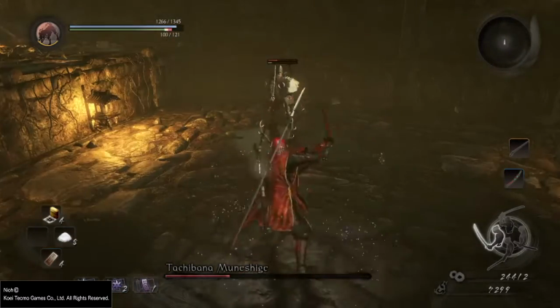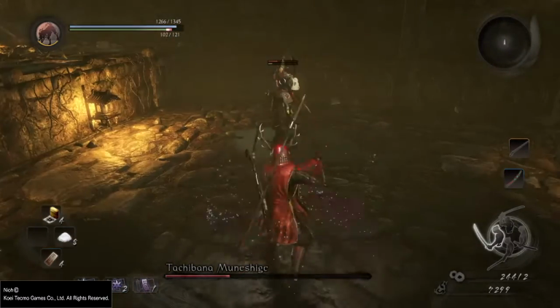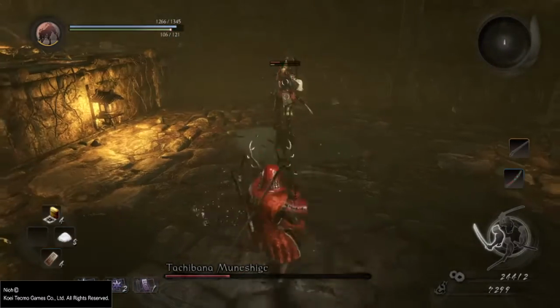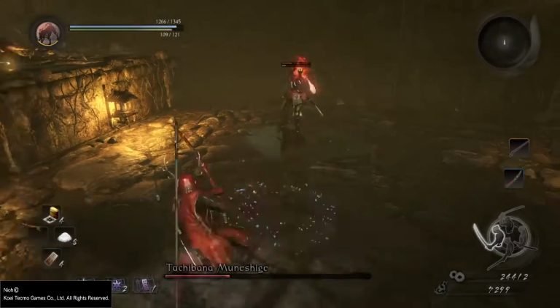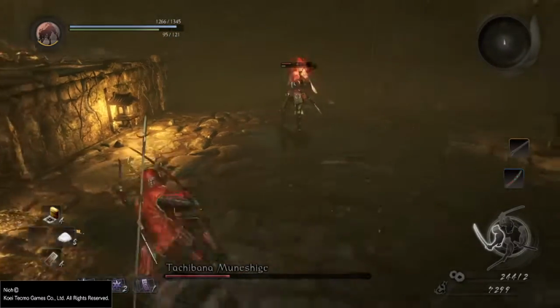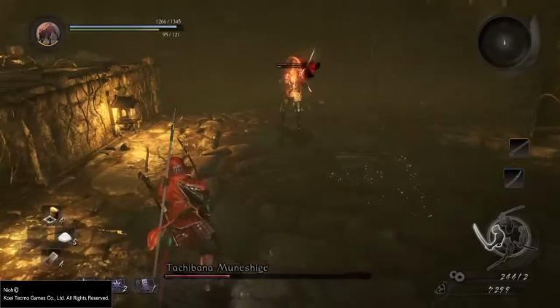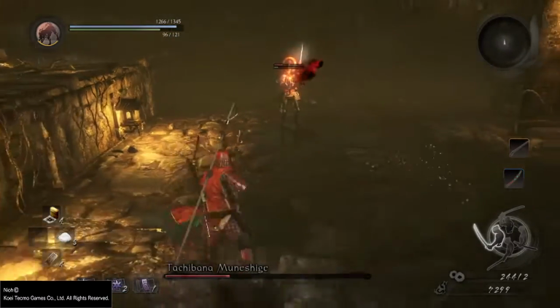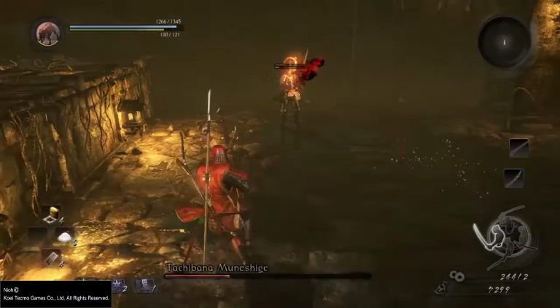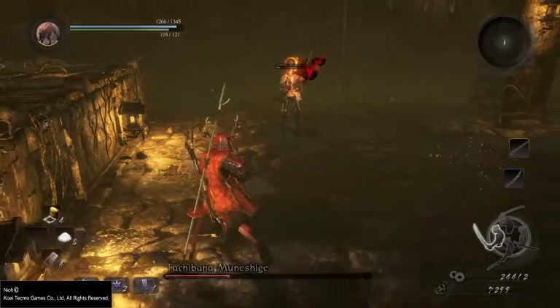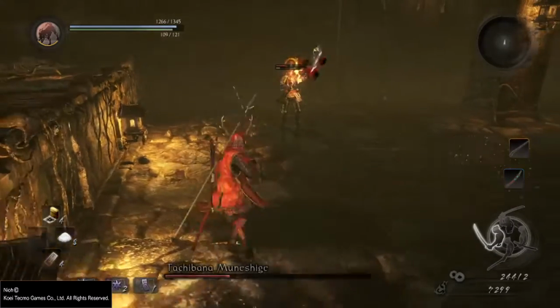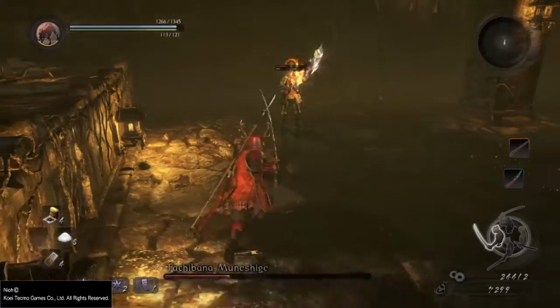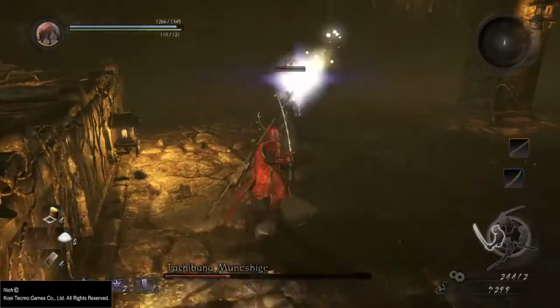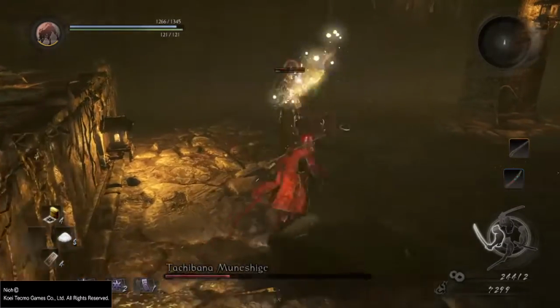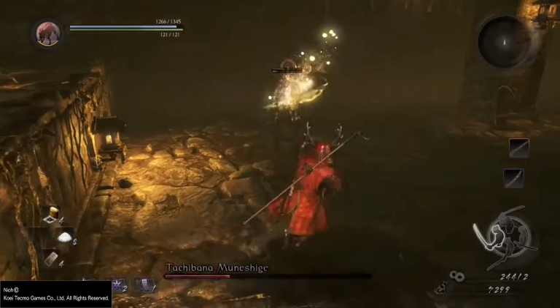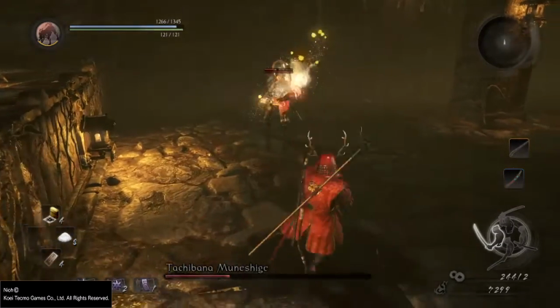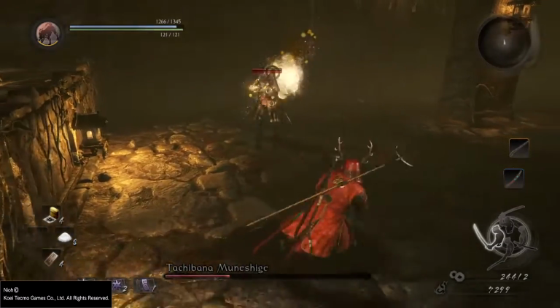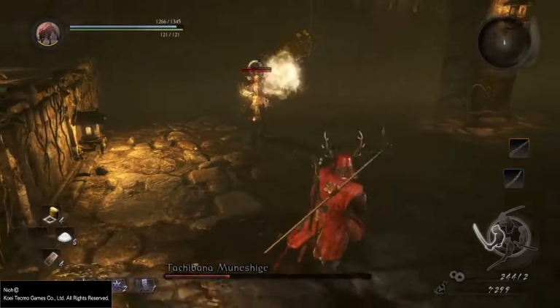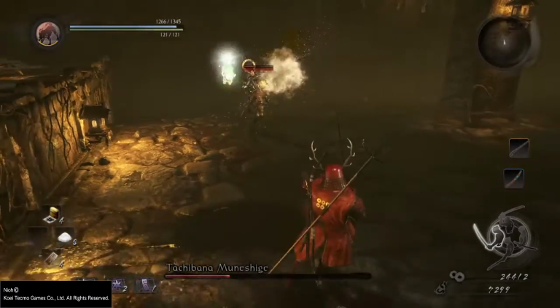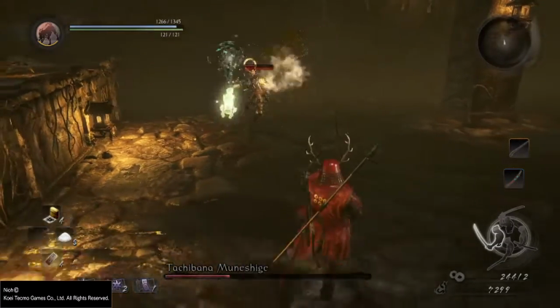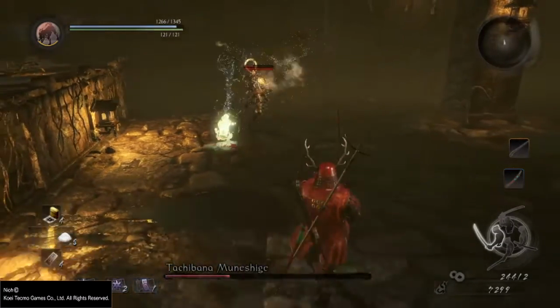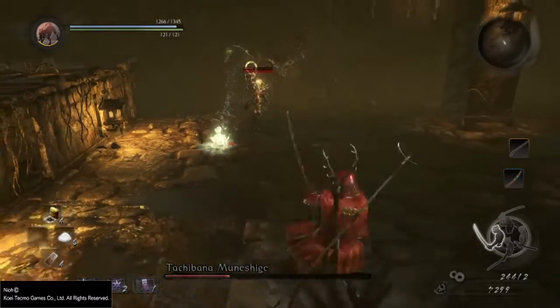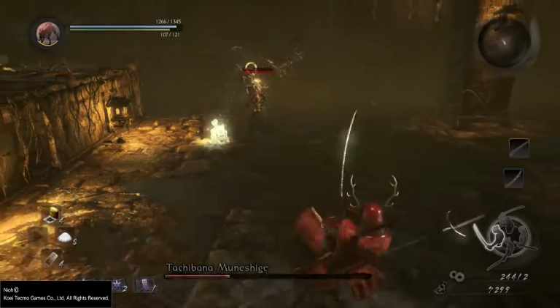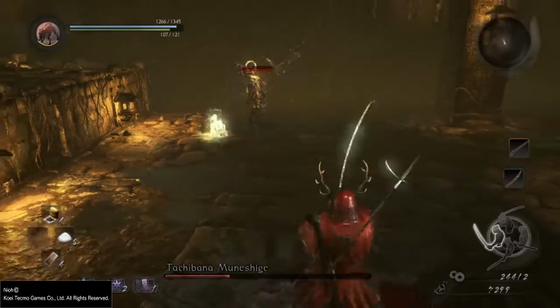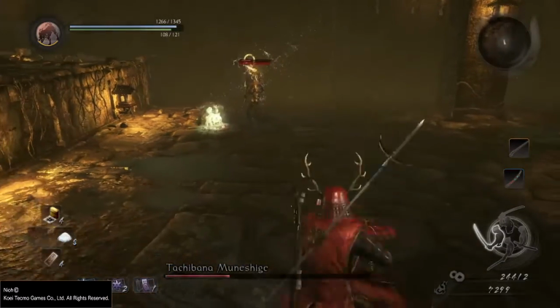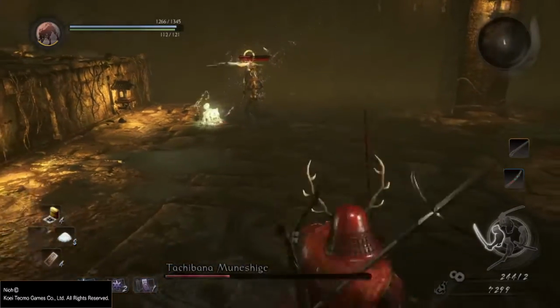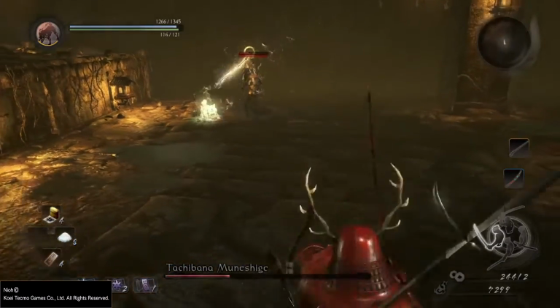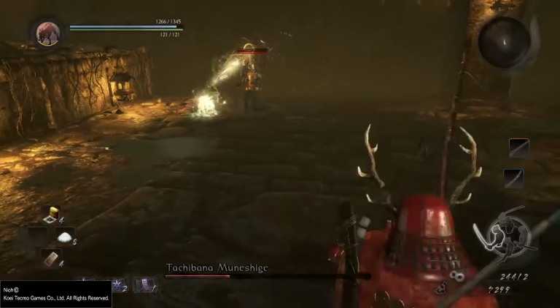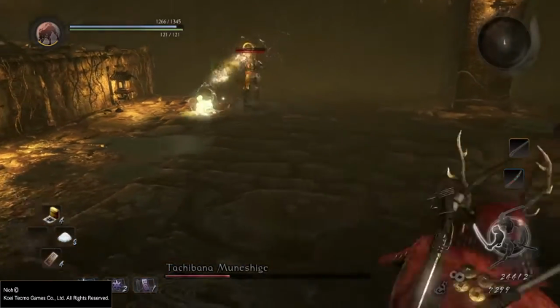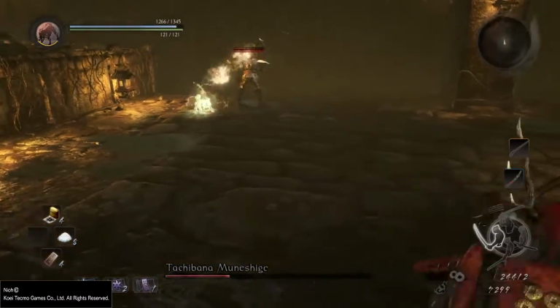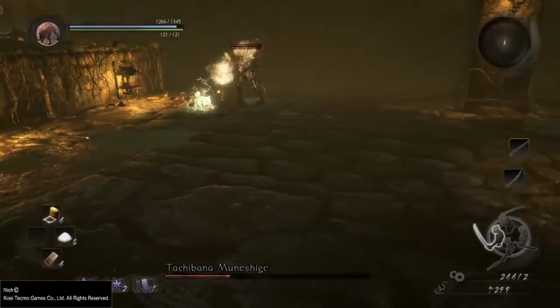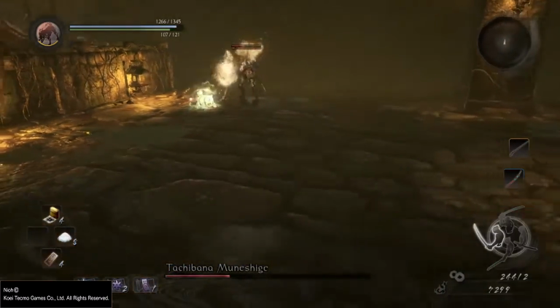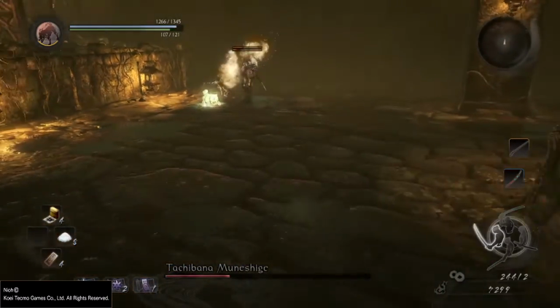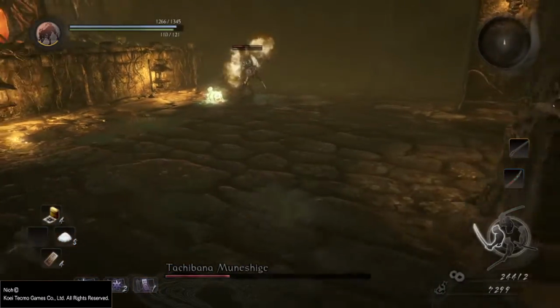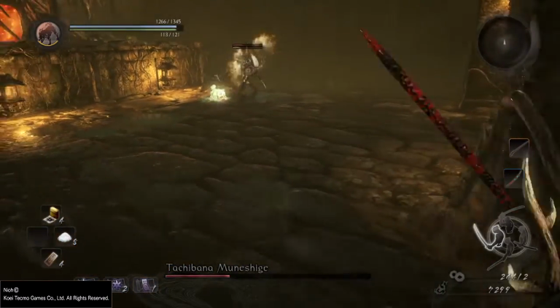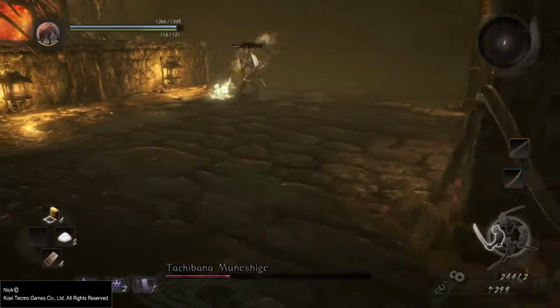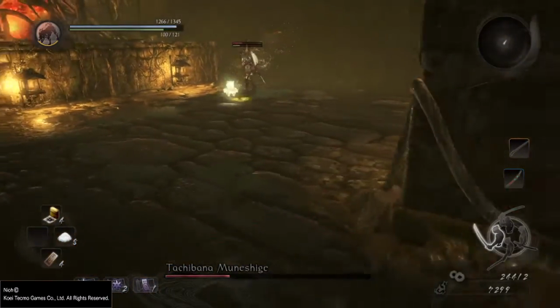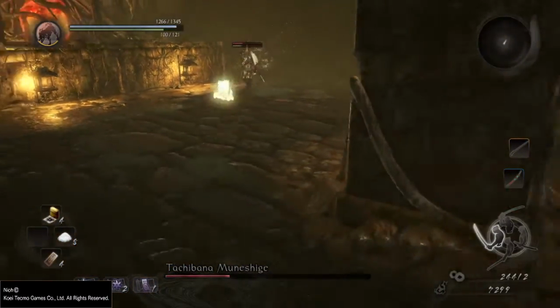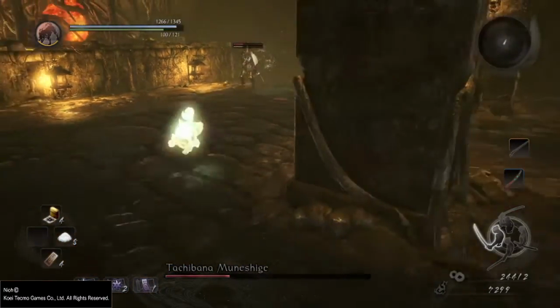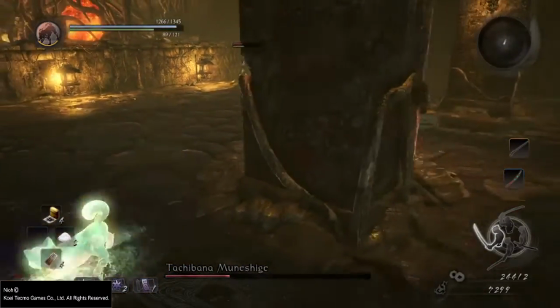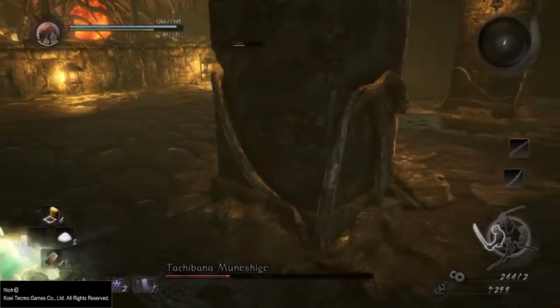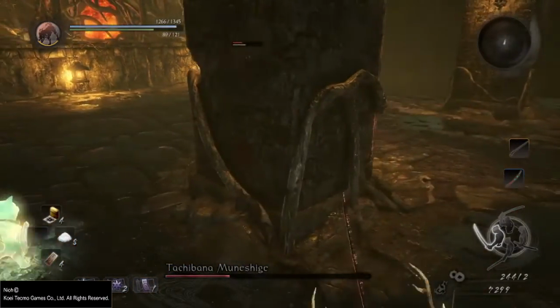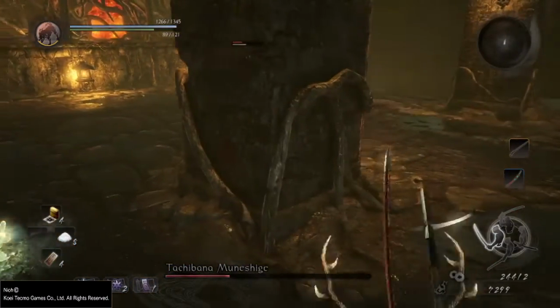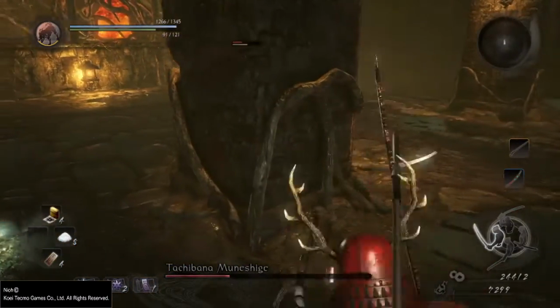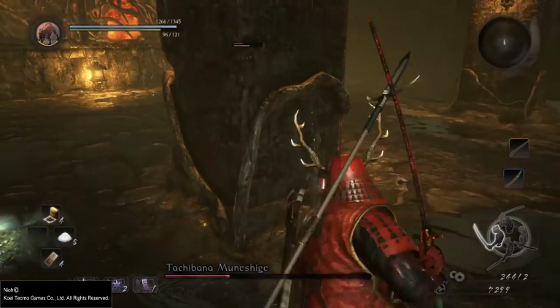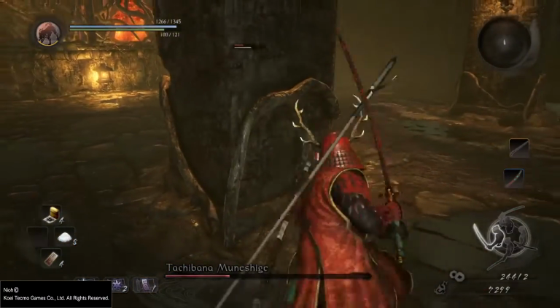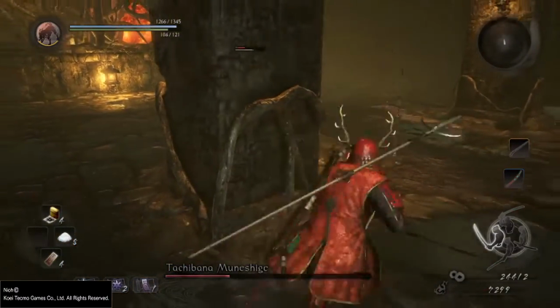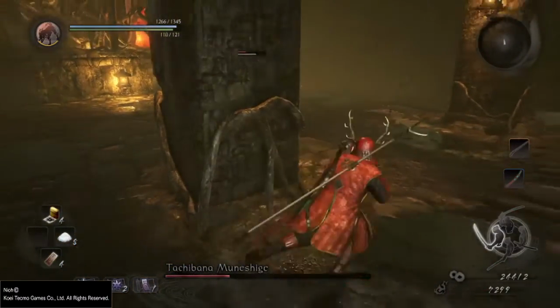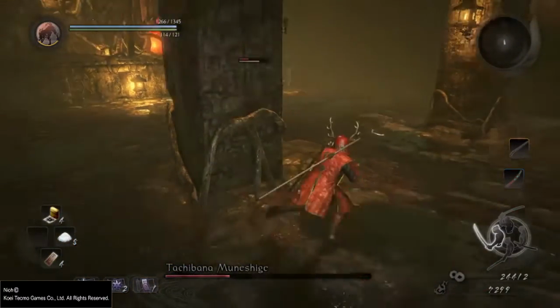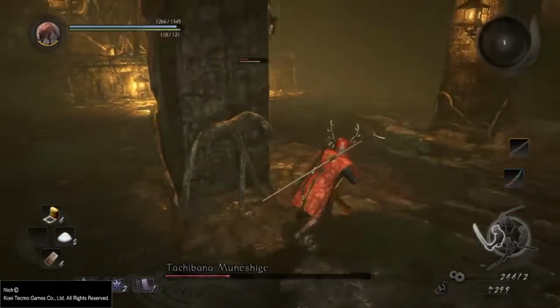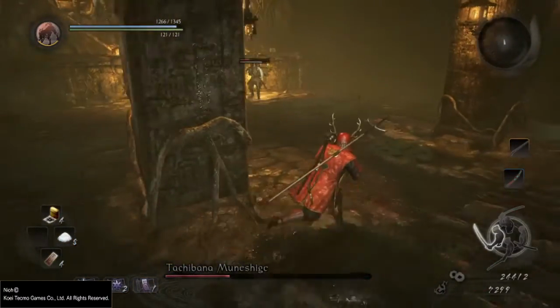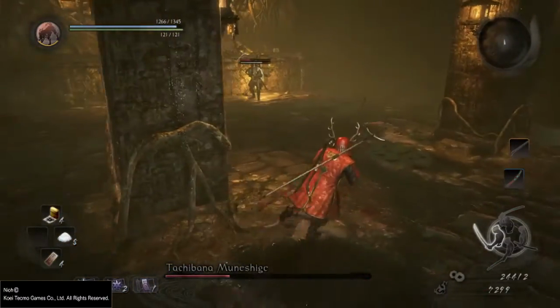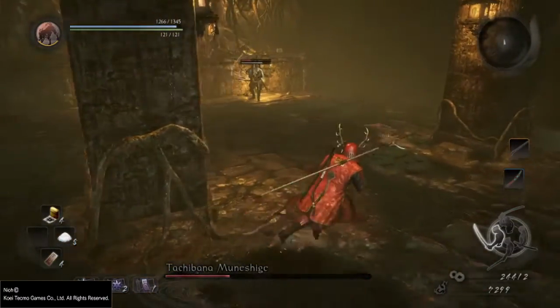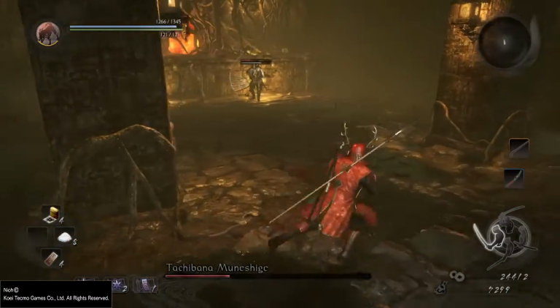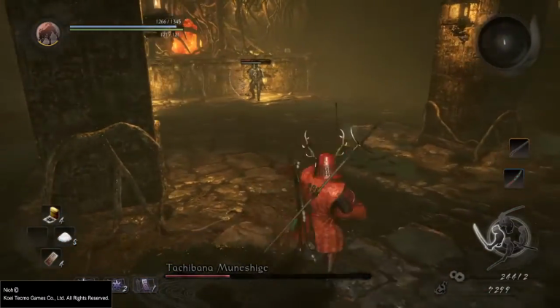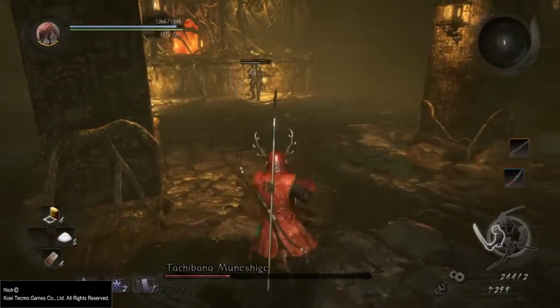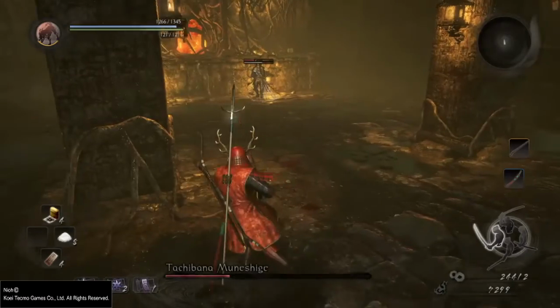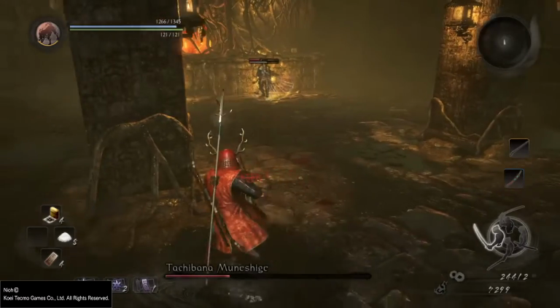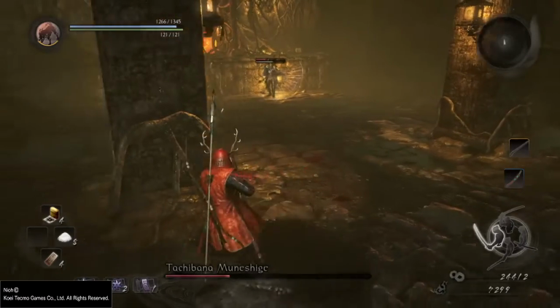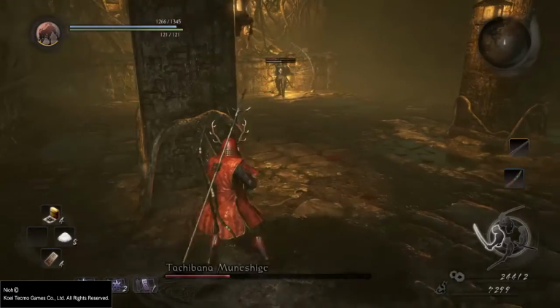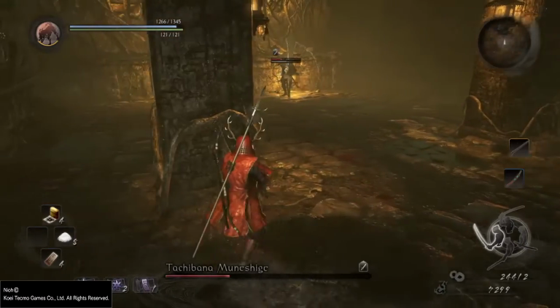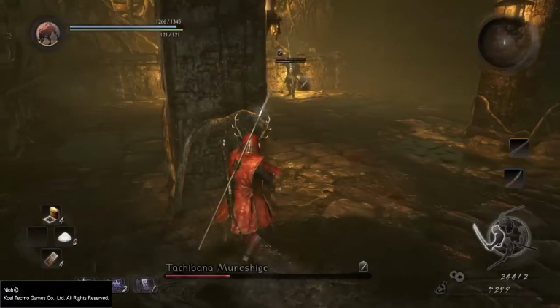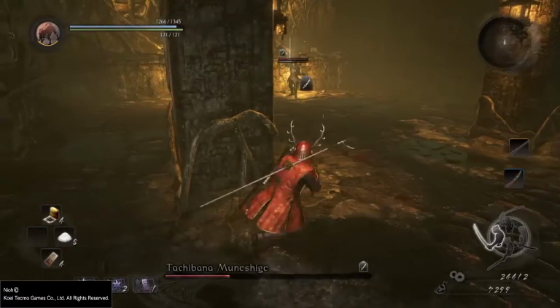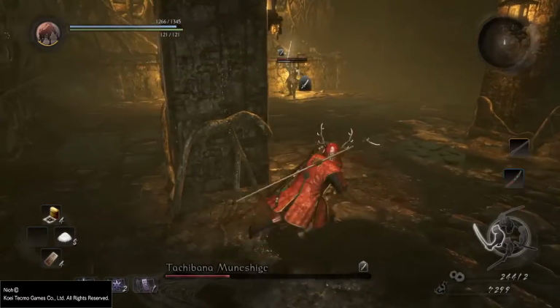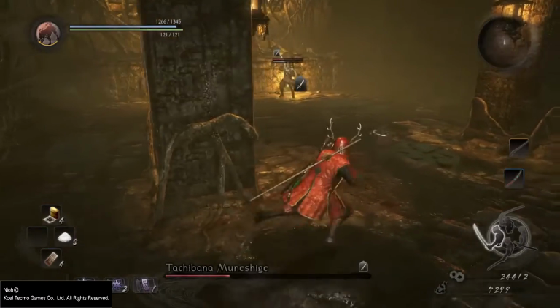The next attack he can do is to summon his spirit. Just stay behind the columns and it won't do any damage to you.